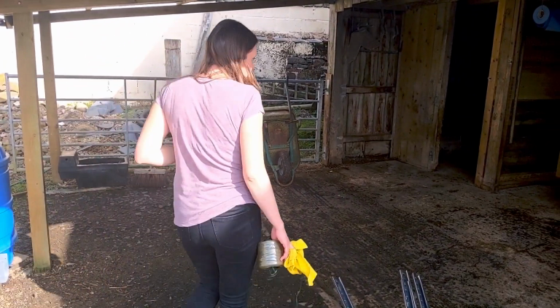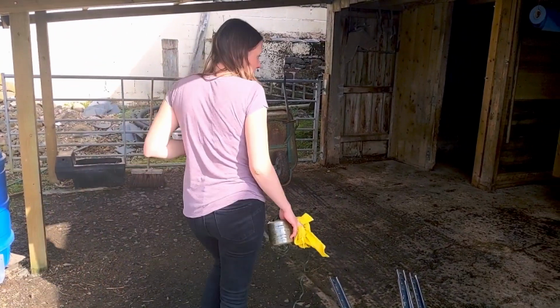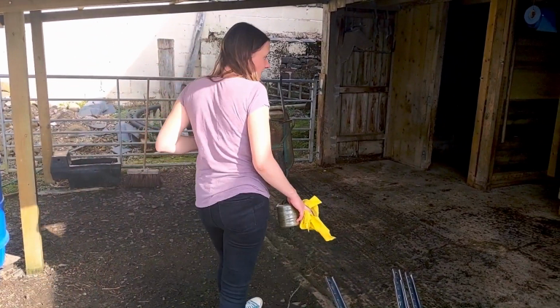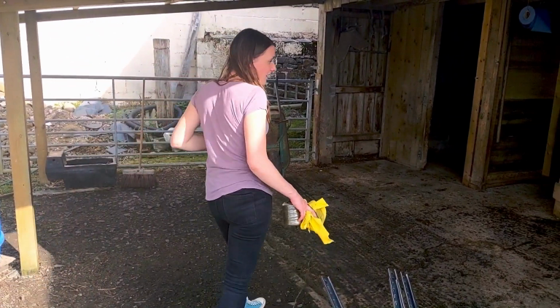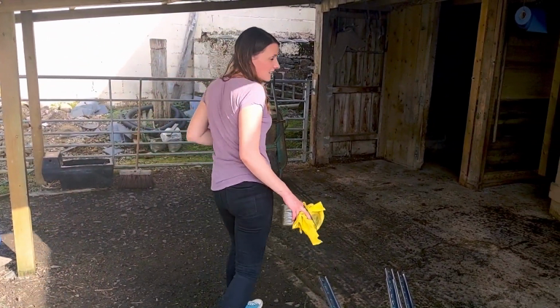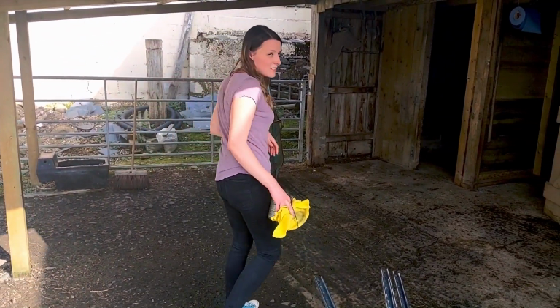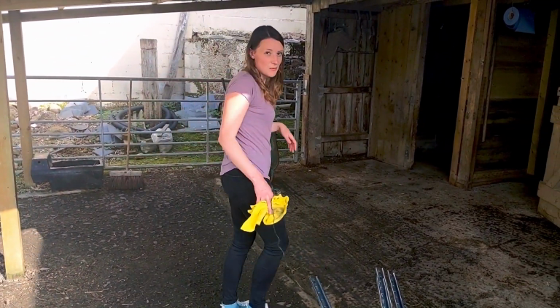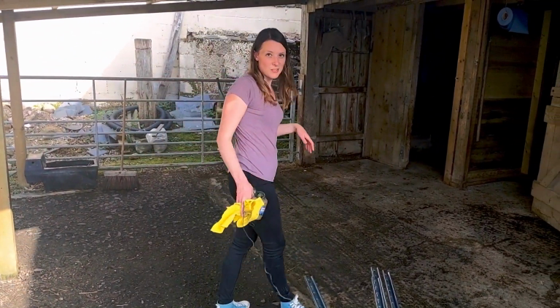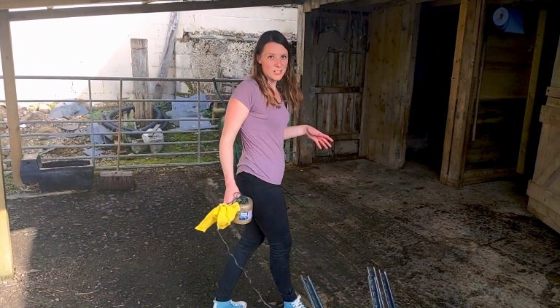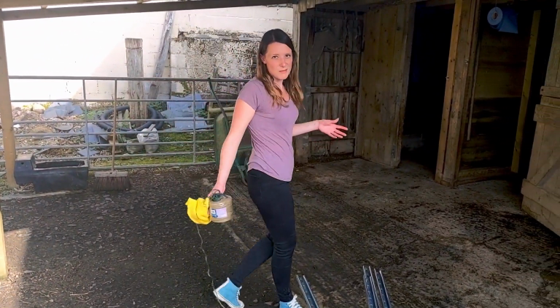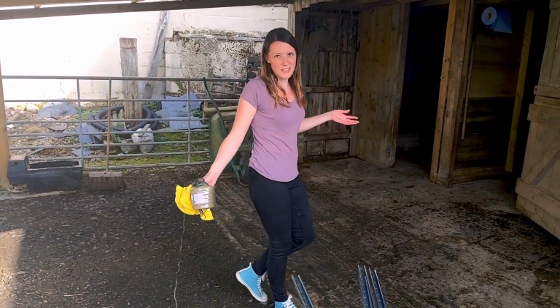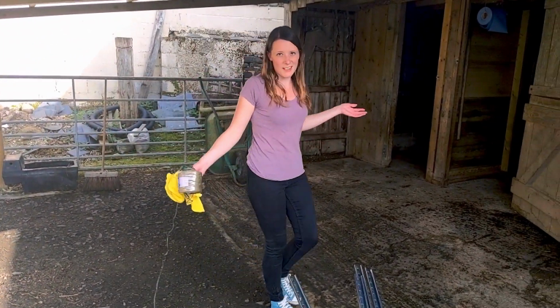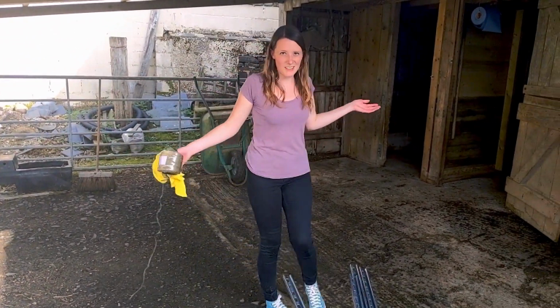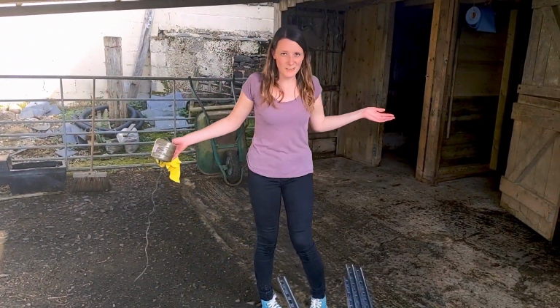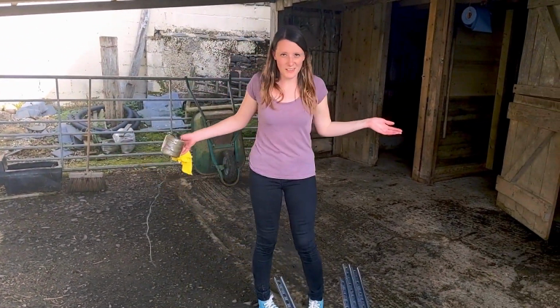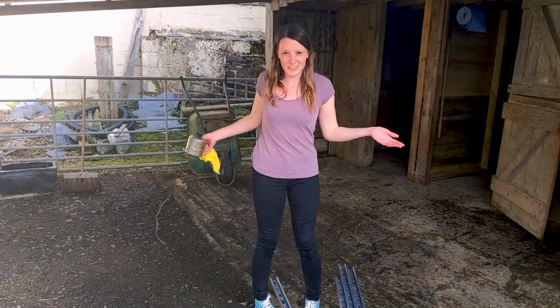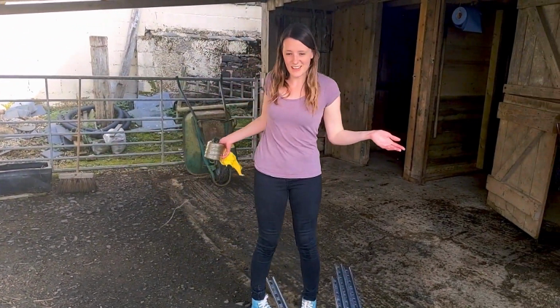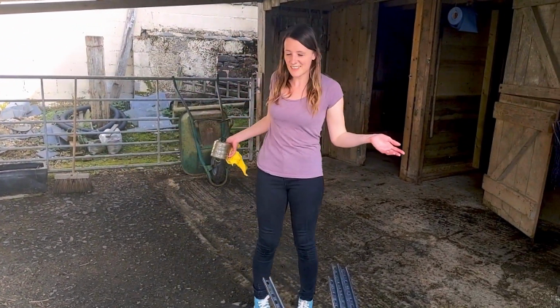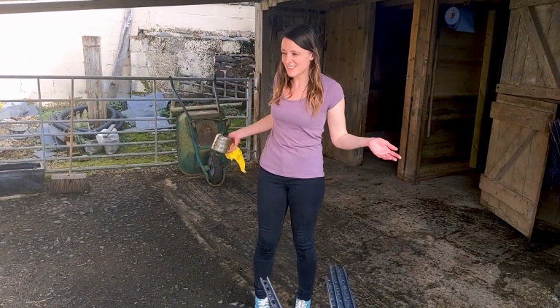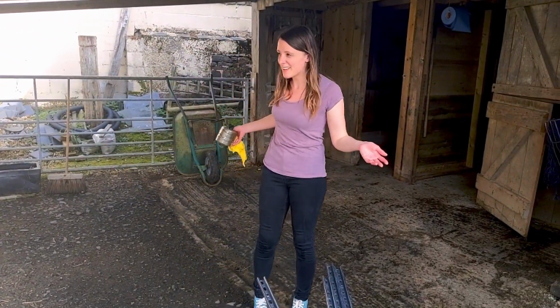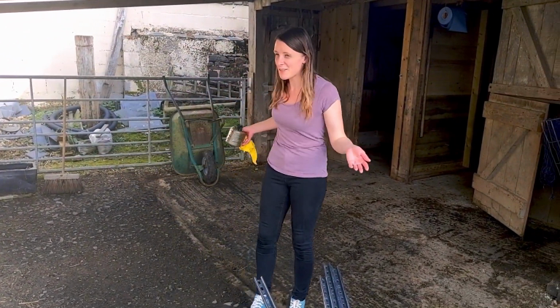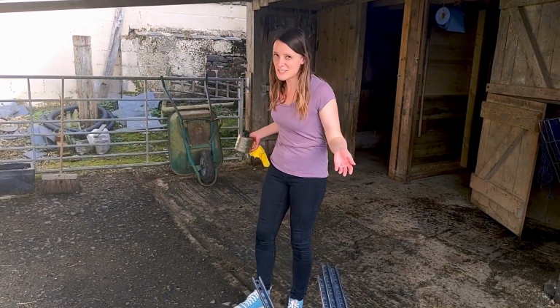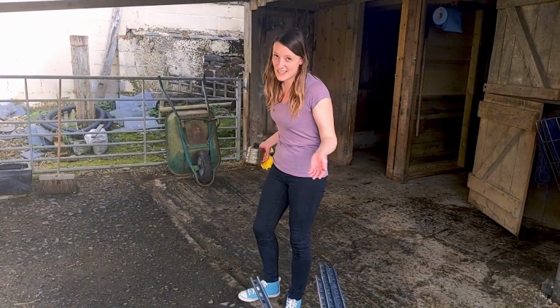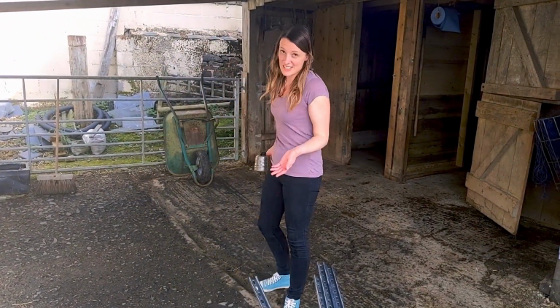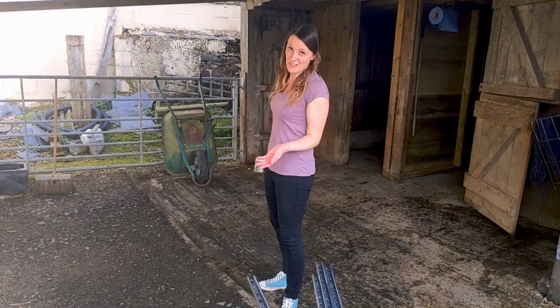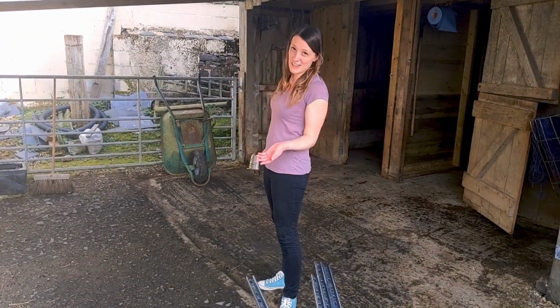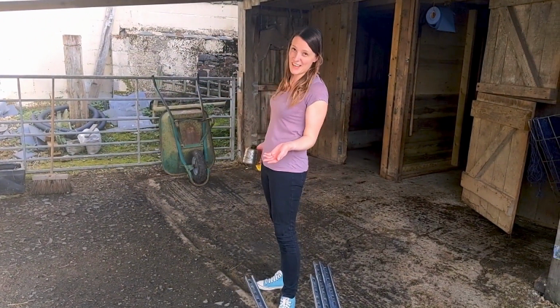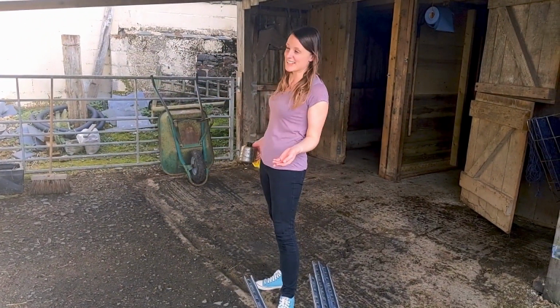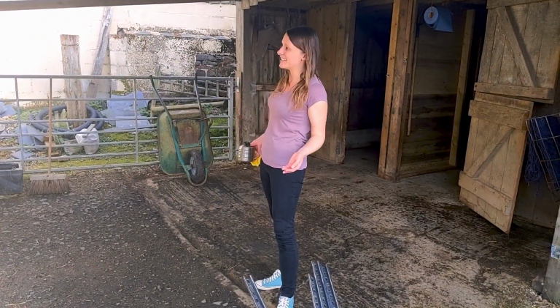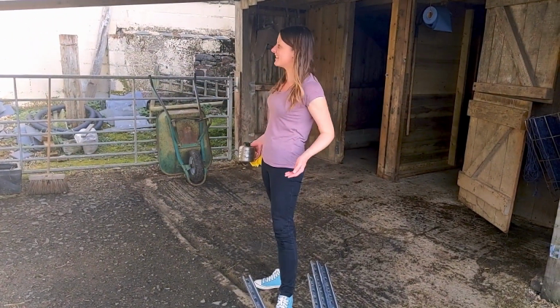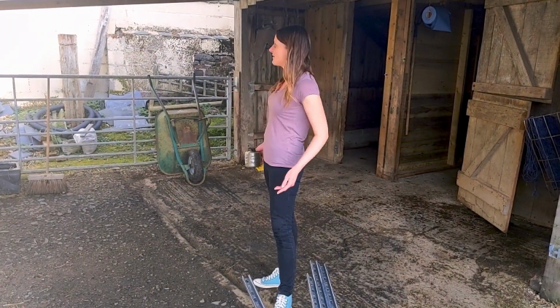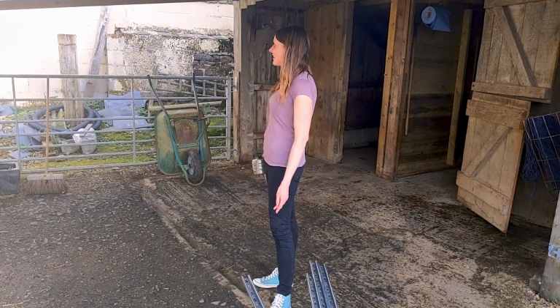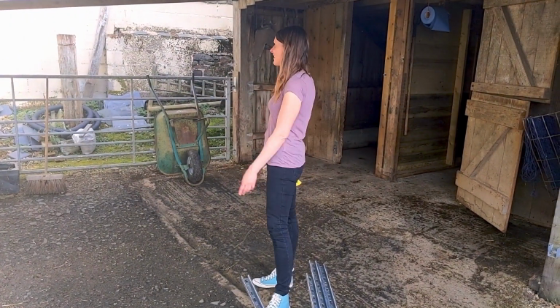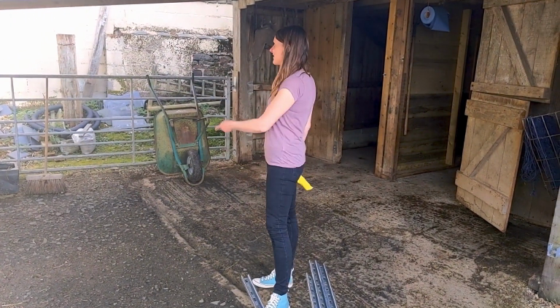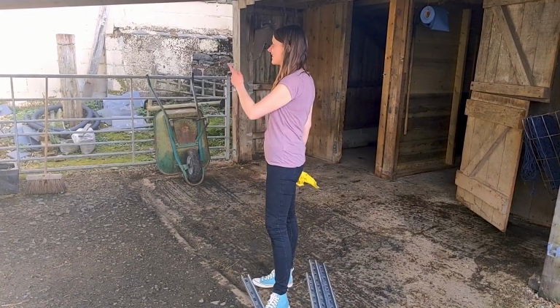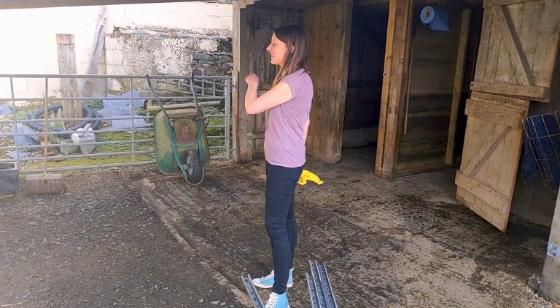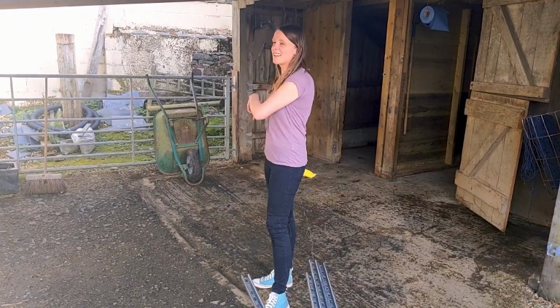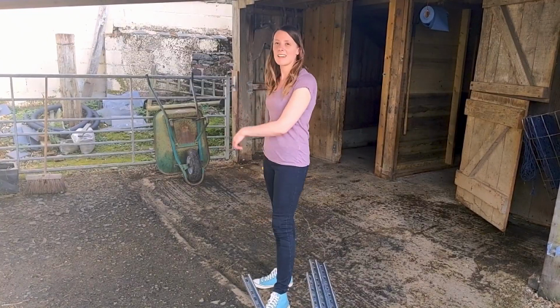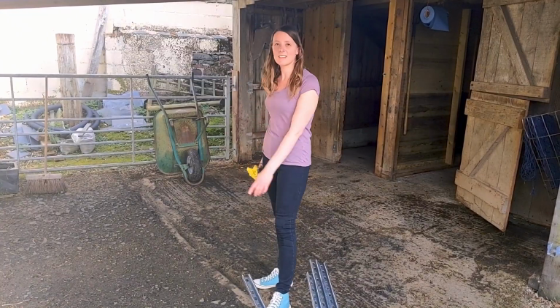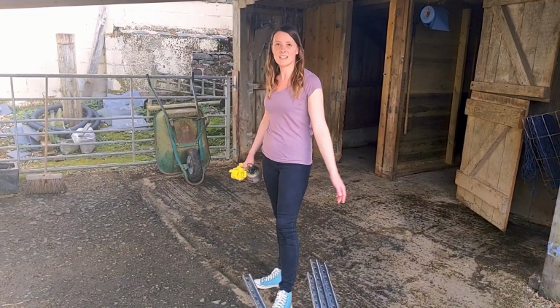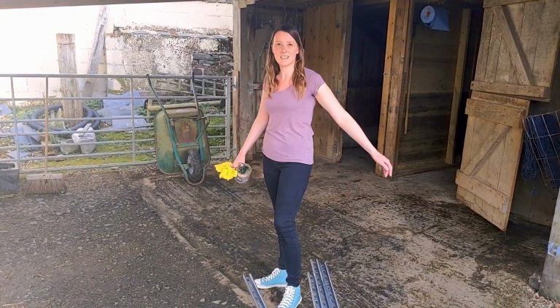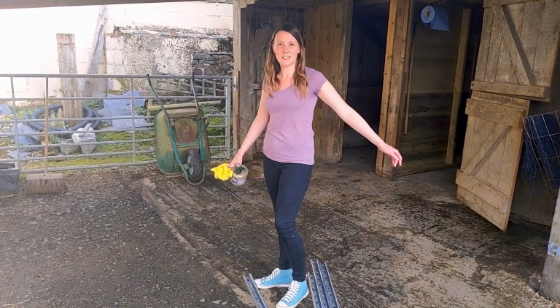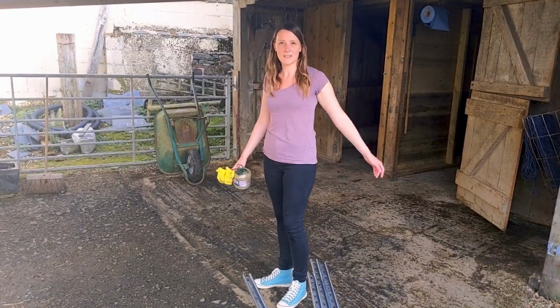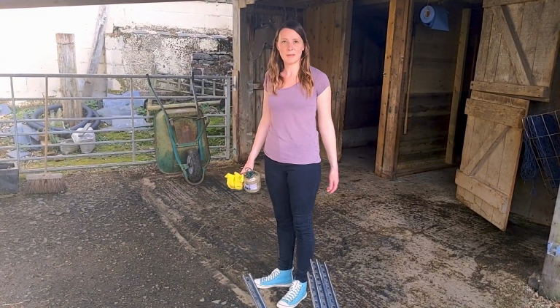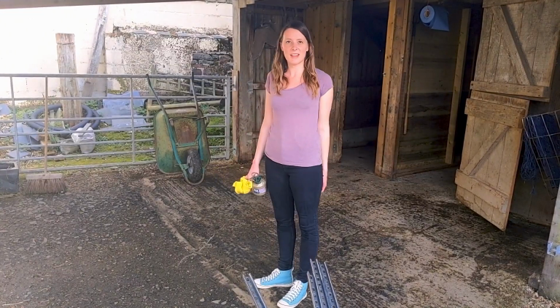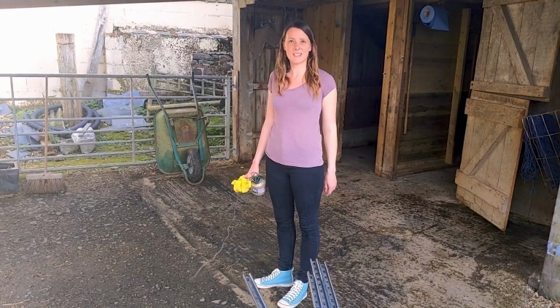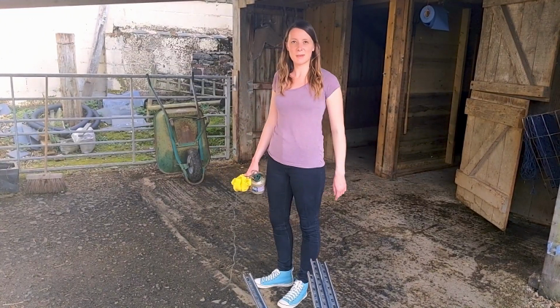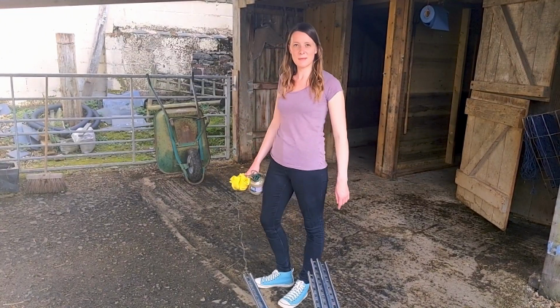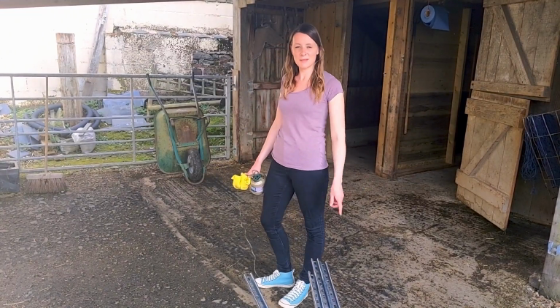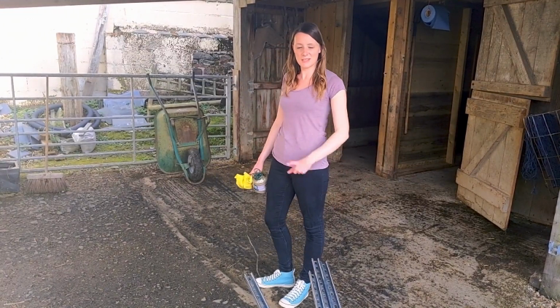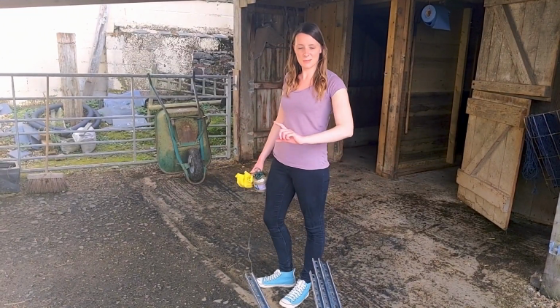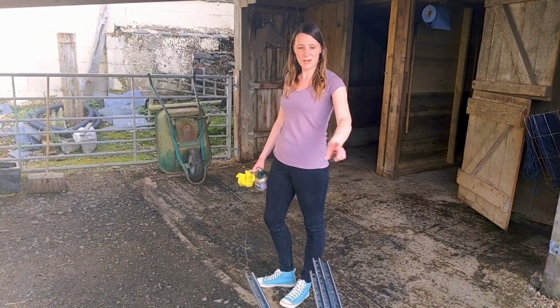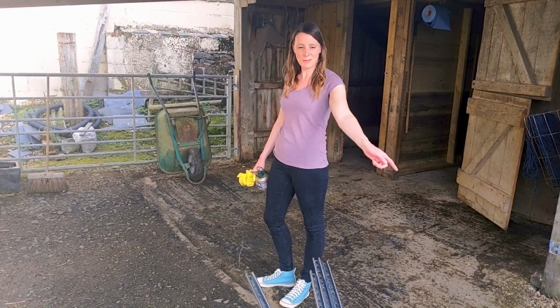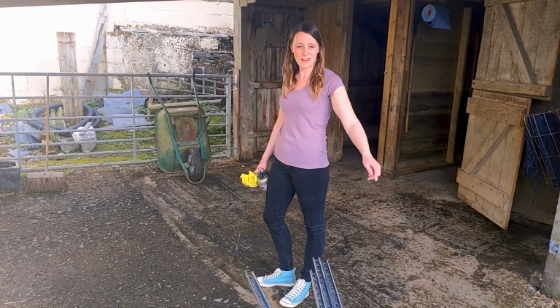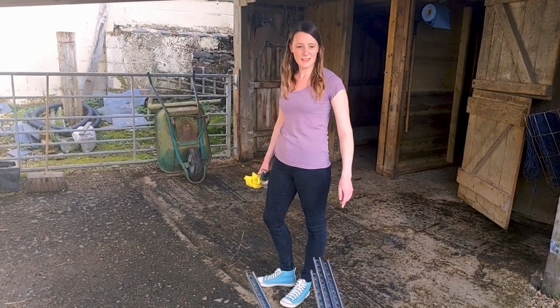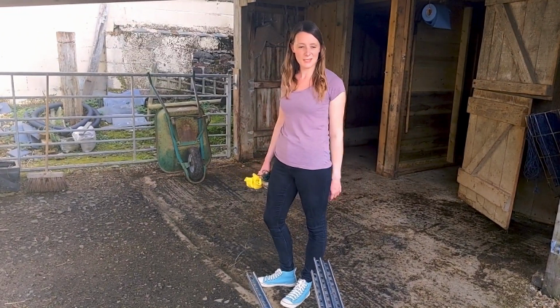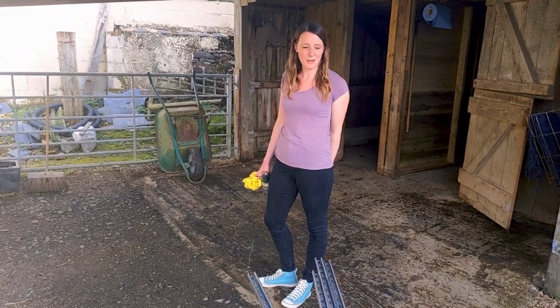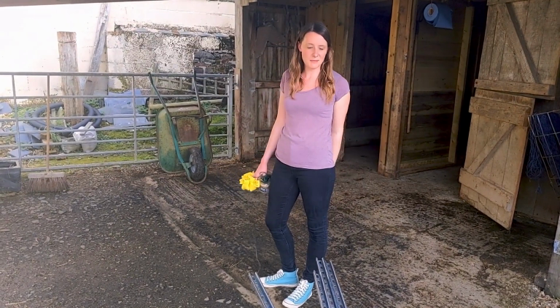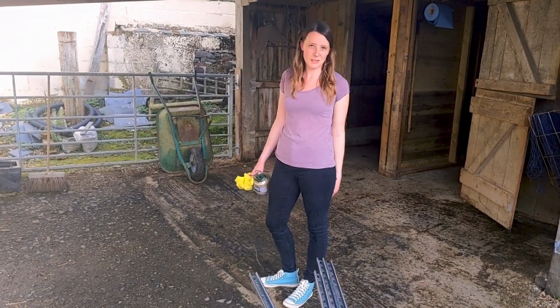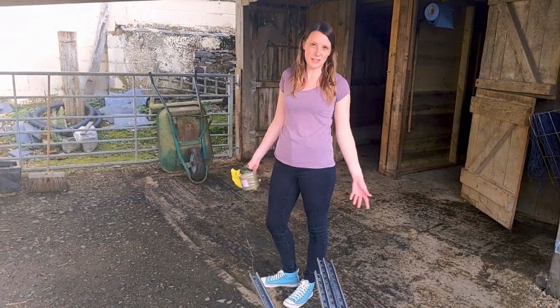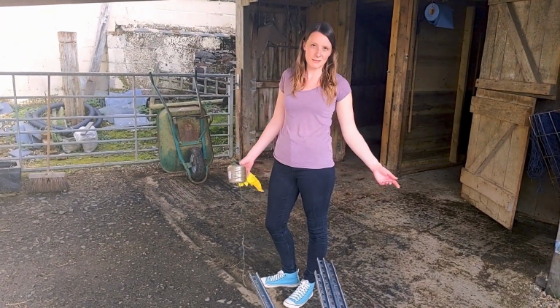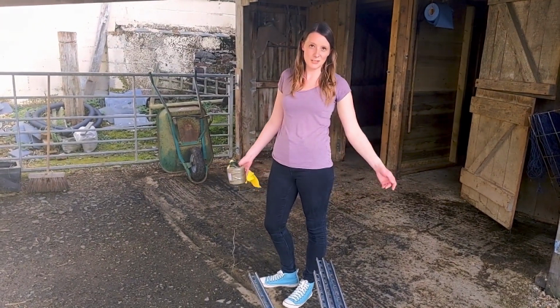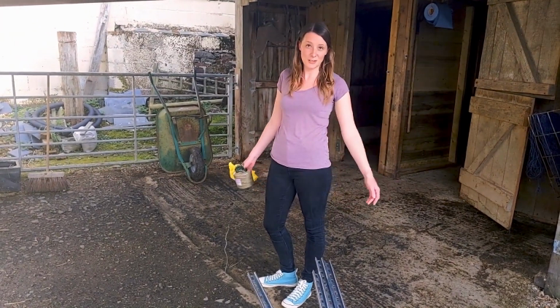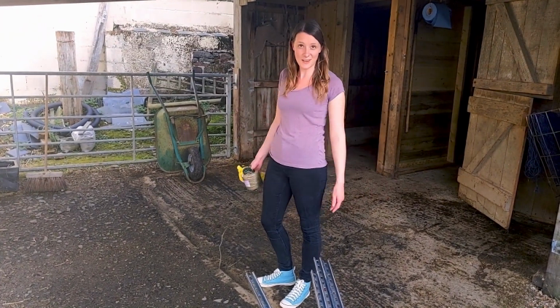All the sheep are down in the field now, which is really handy because it gives us a lot of space to spray paint these beams and leave them to dry.